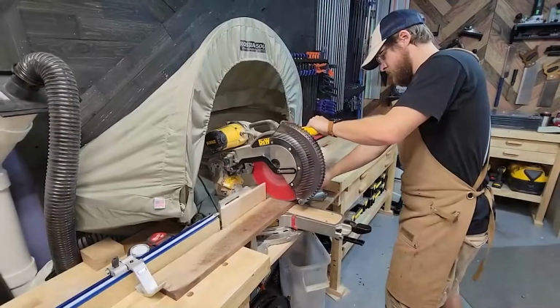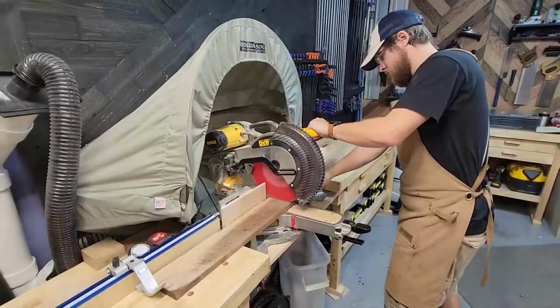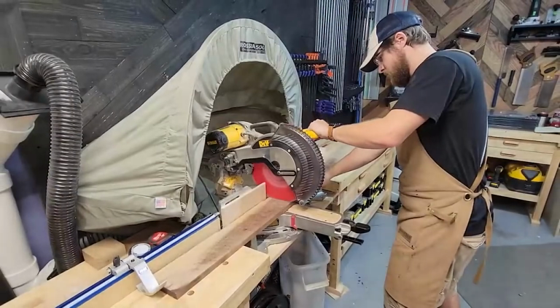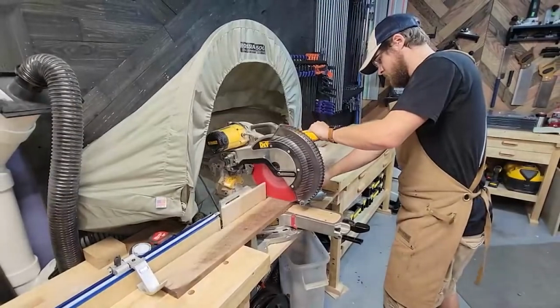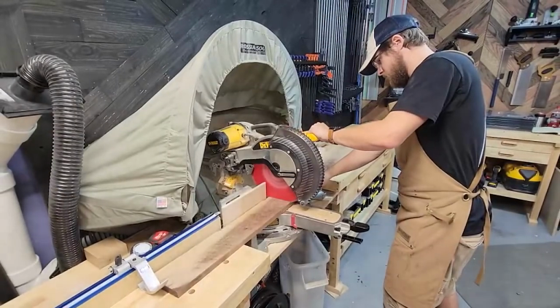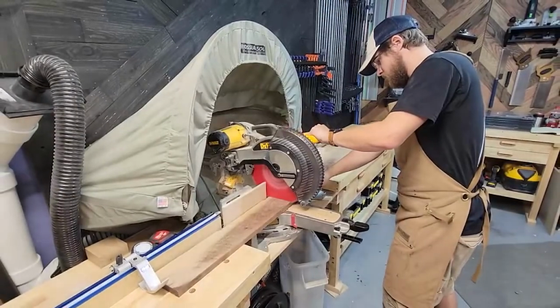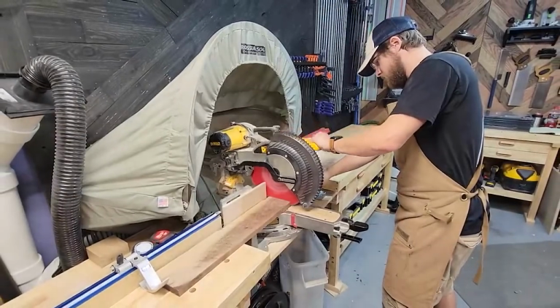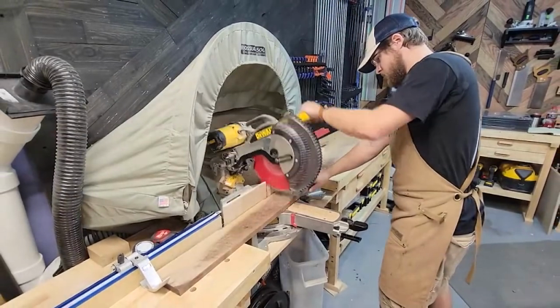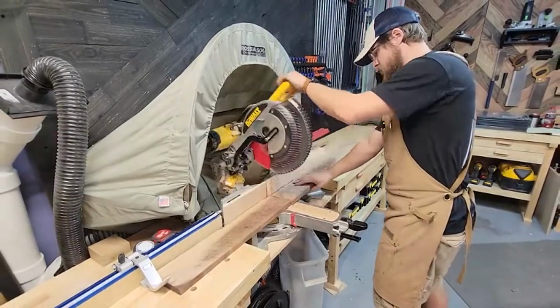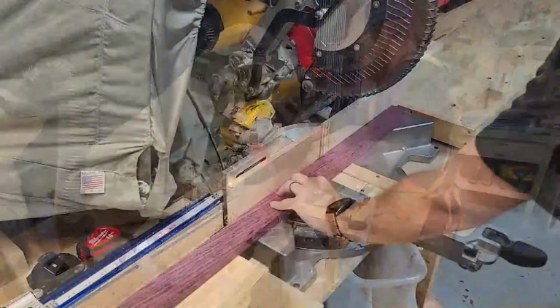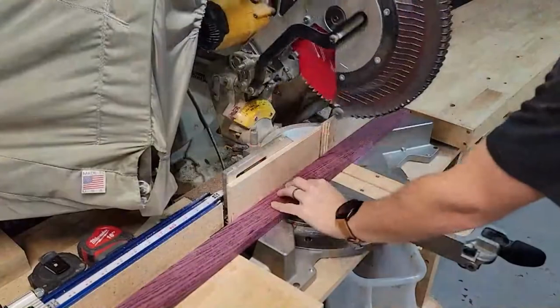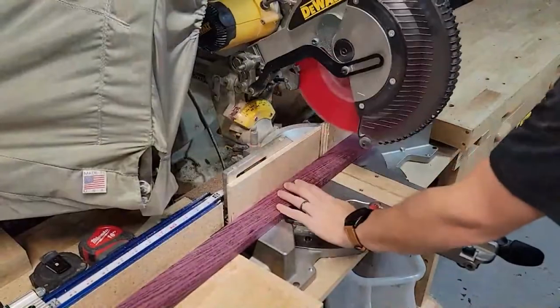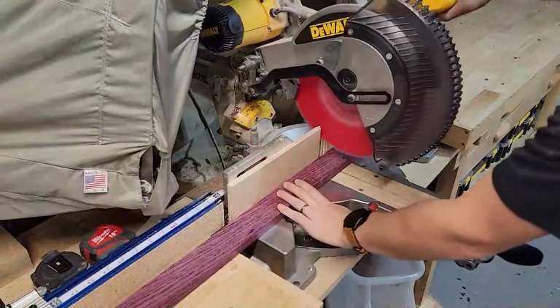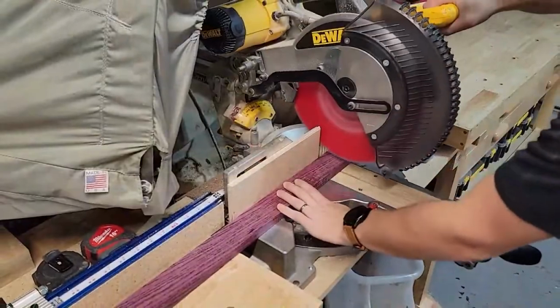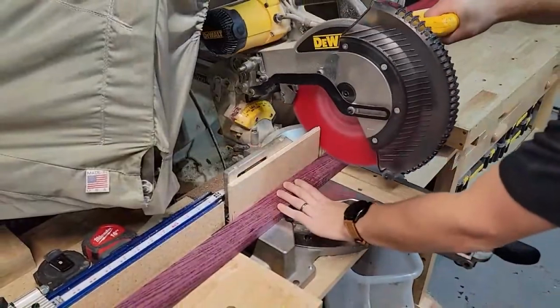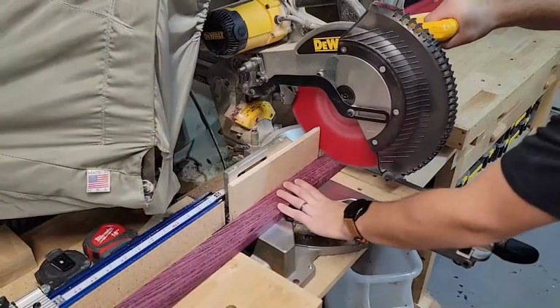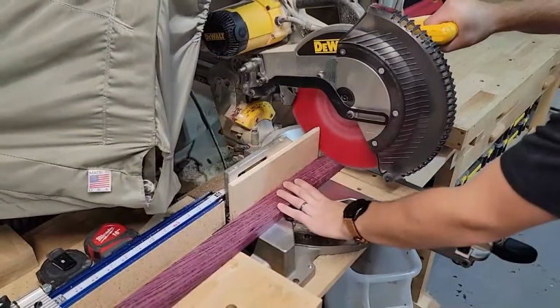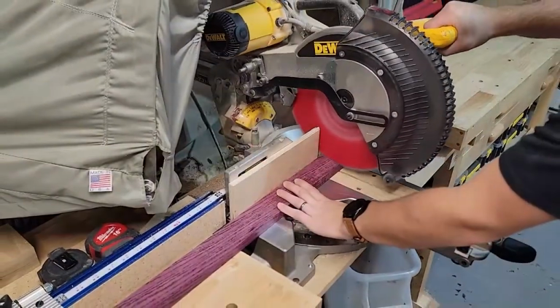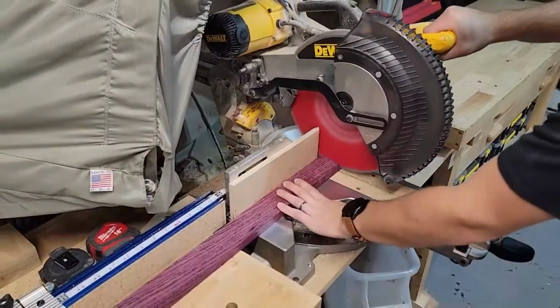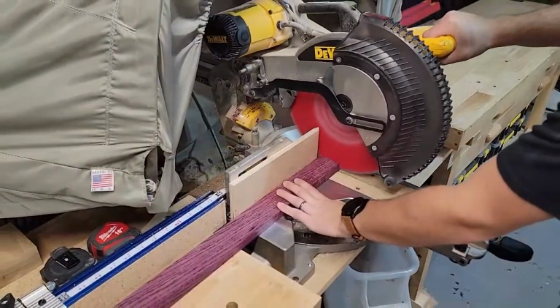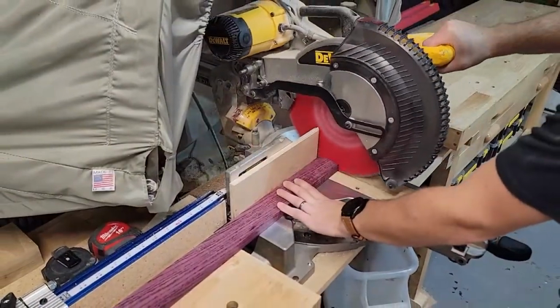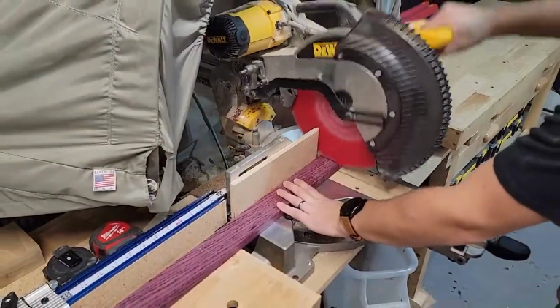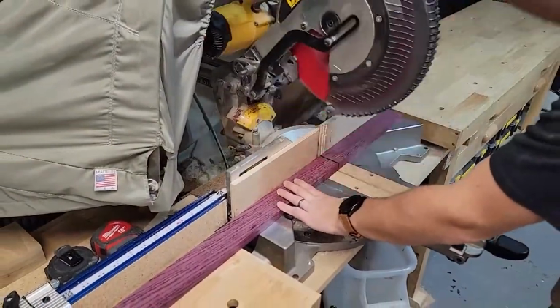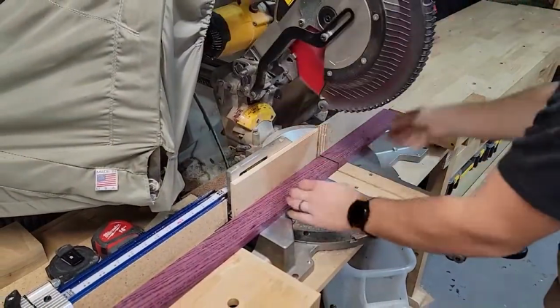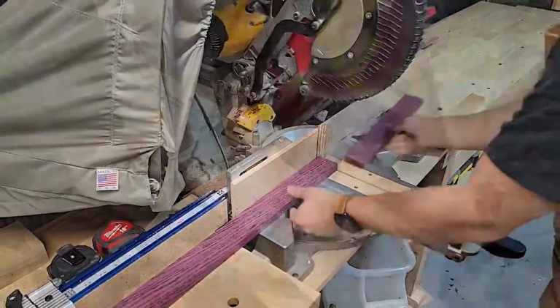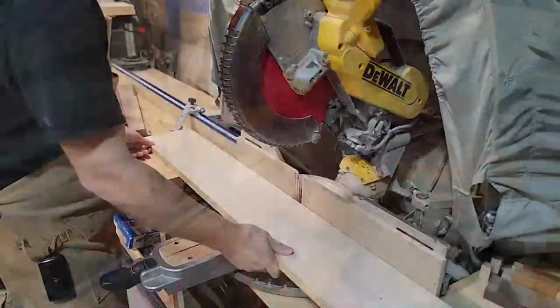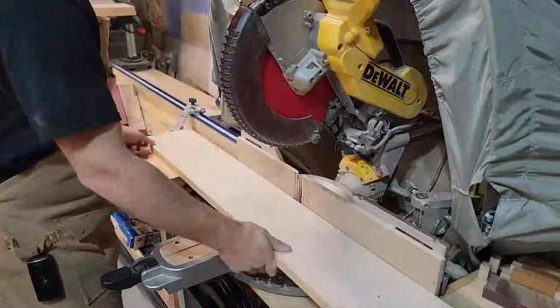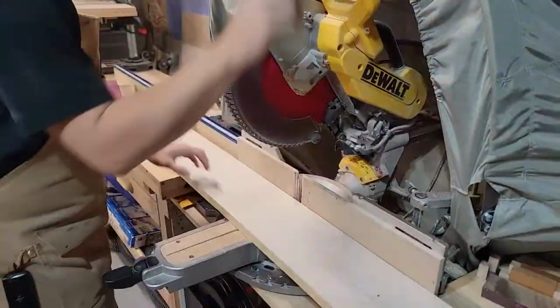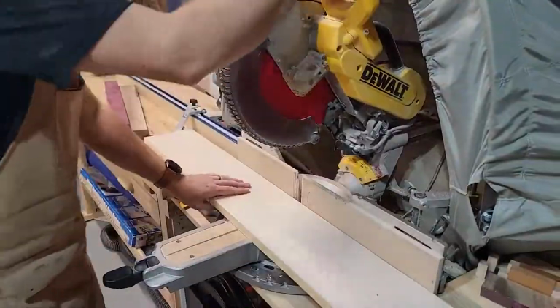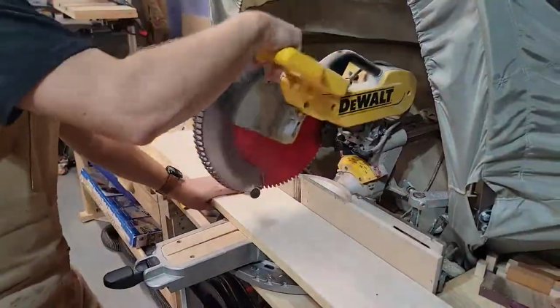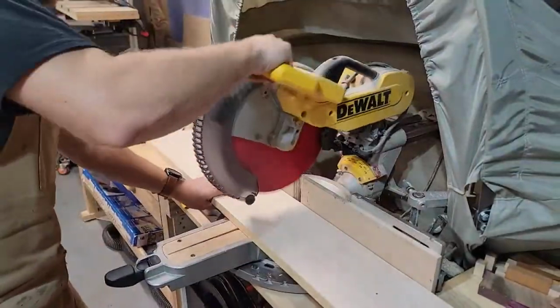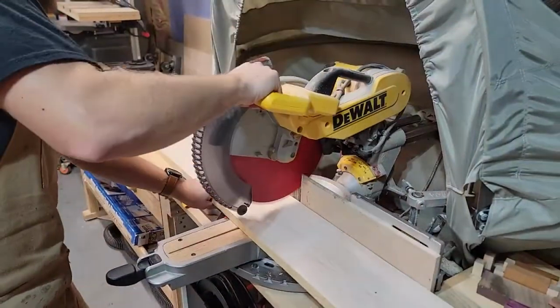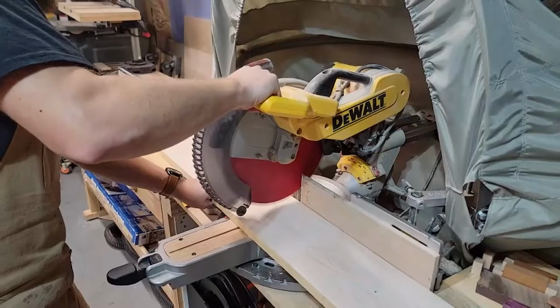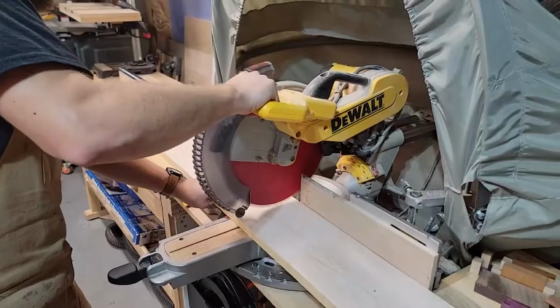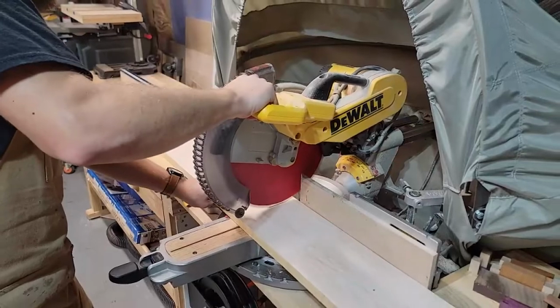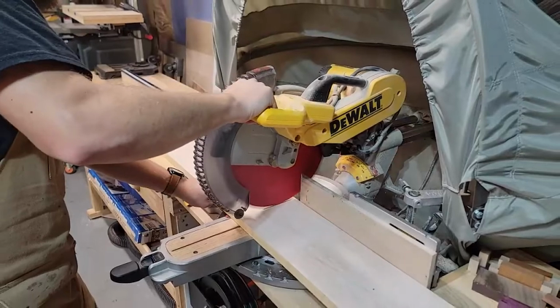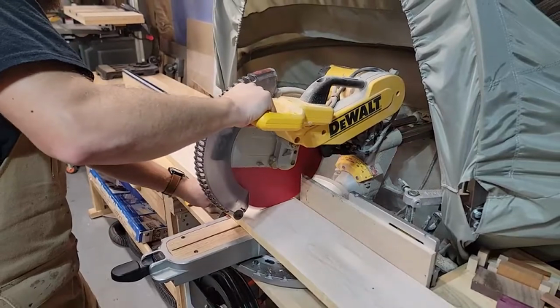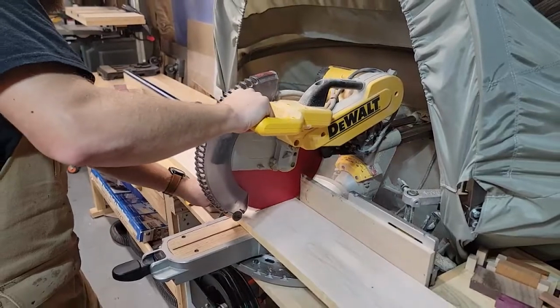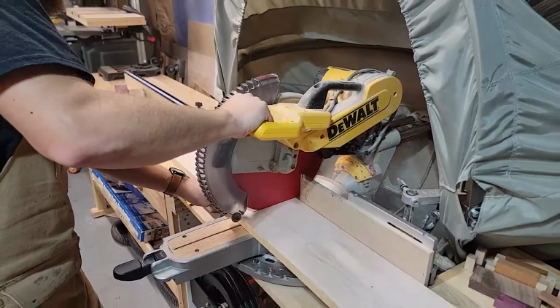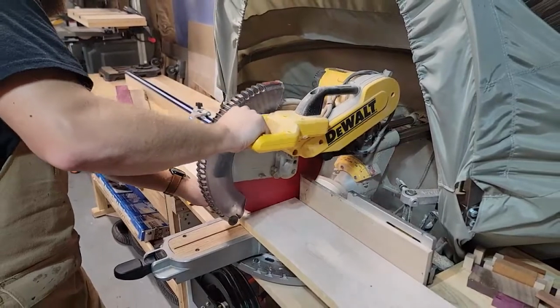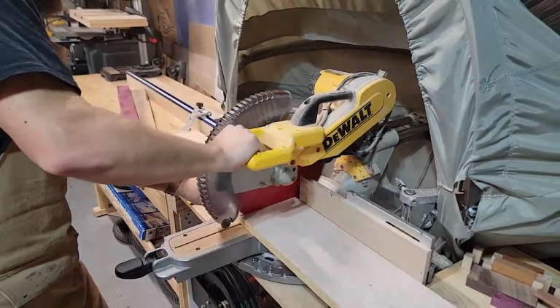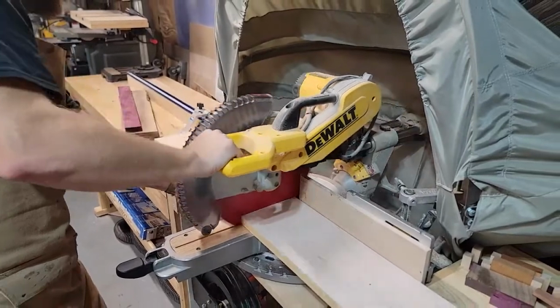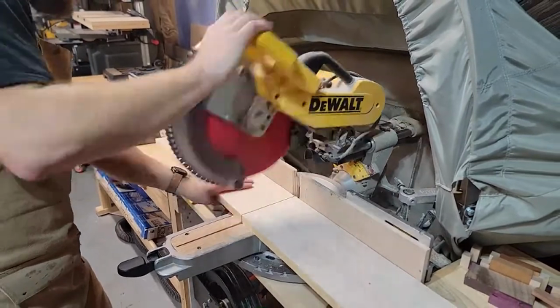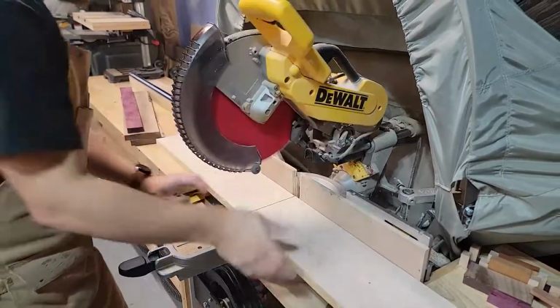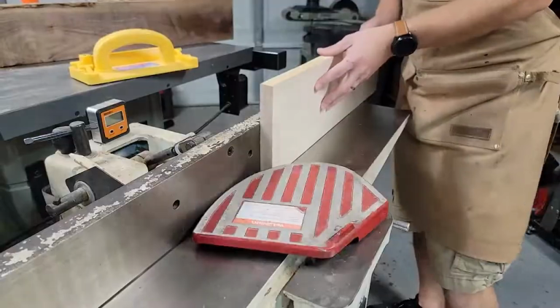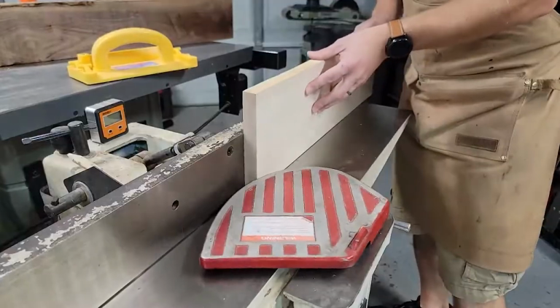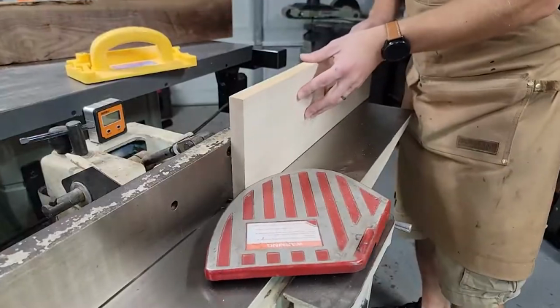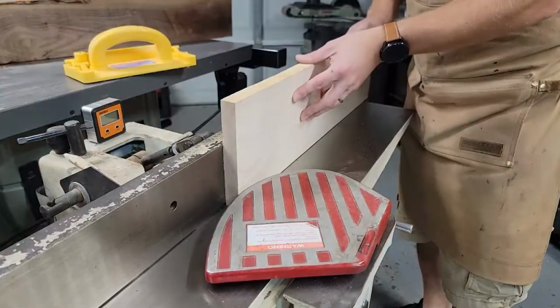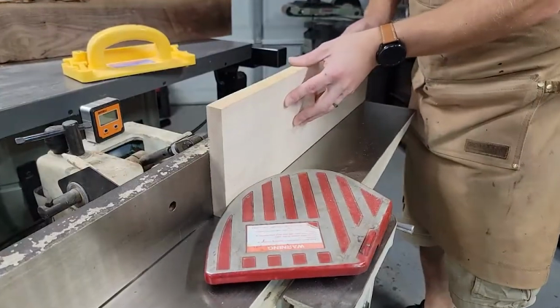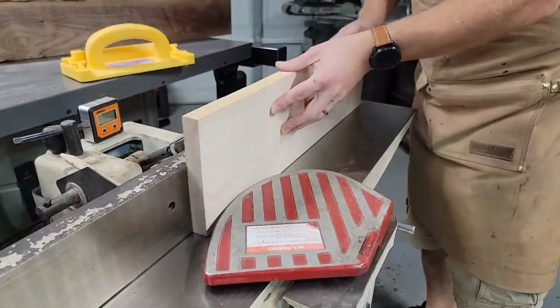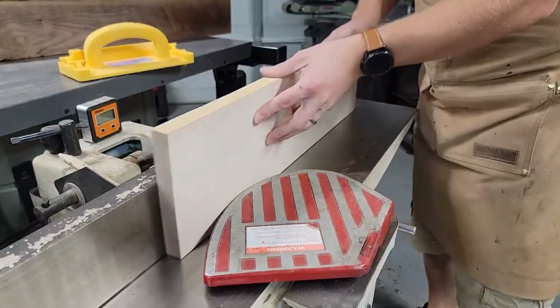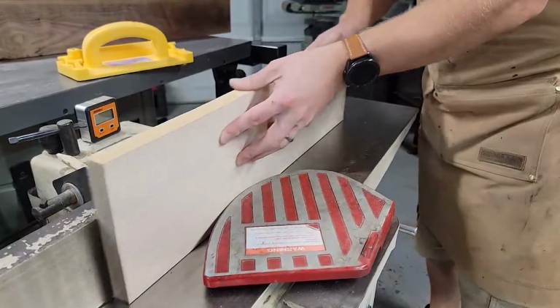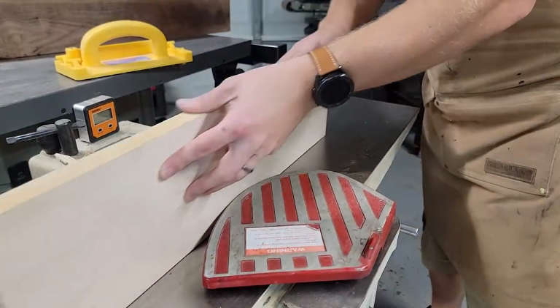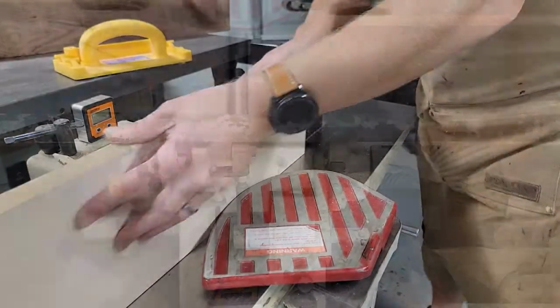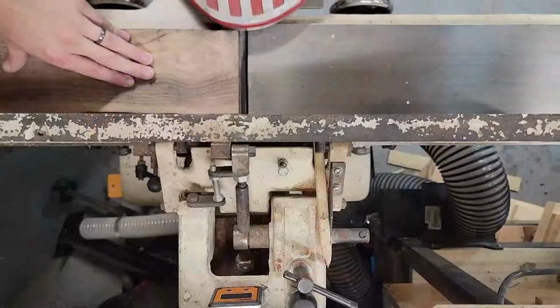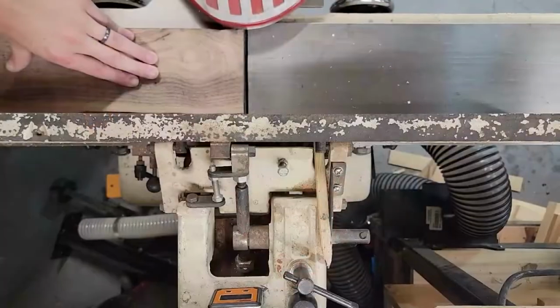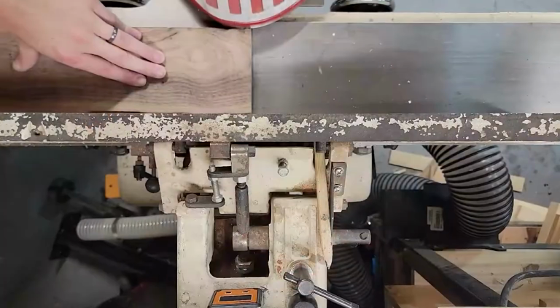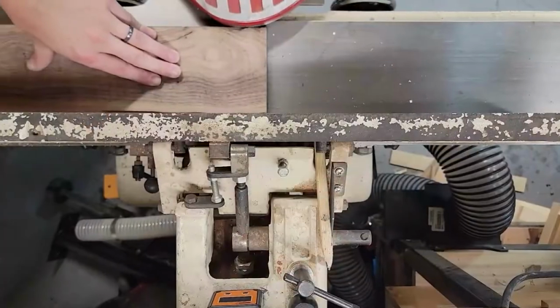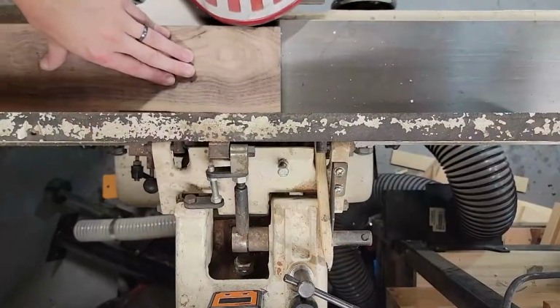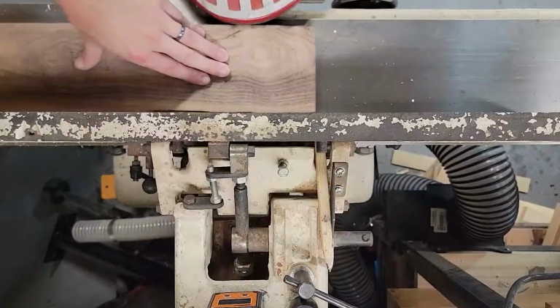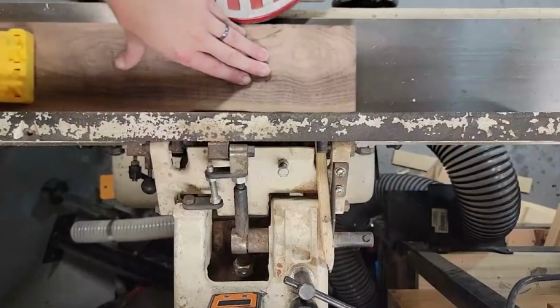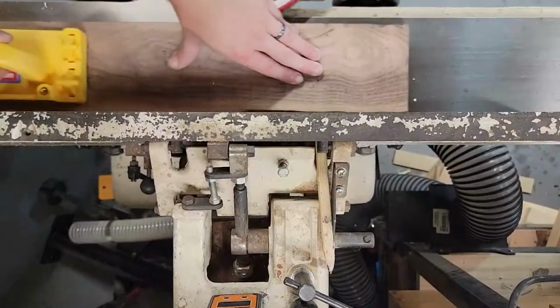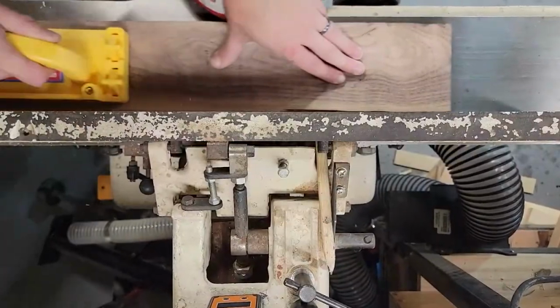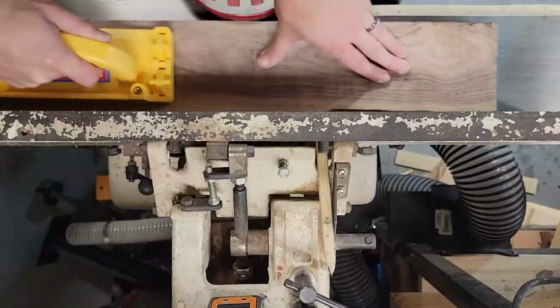The first thing I'm going to do is trim these boards down to 24 inches in length, join them on one end, and take them over to the table saw and rip them to width.